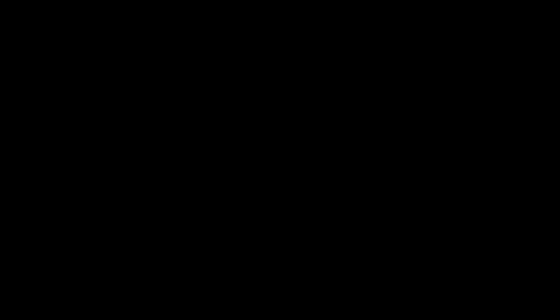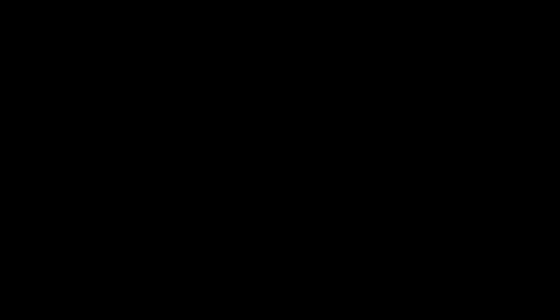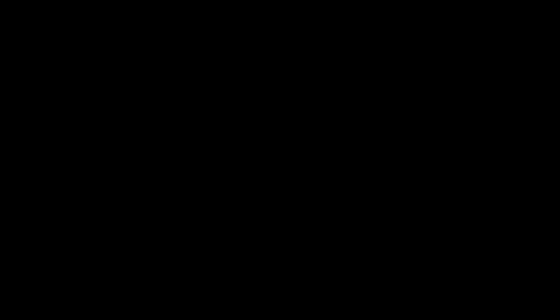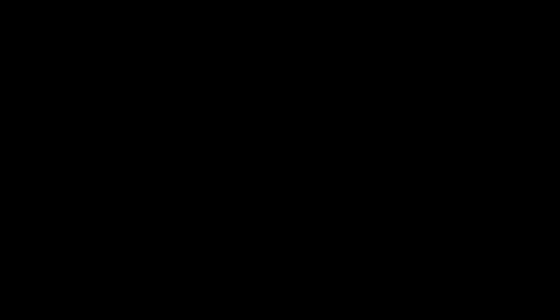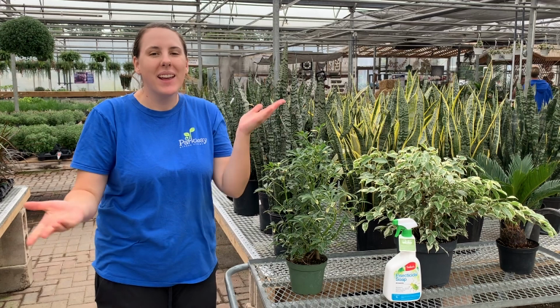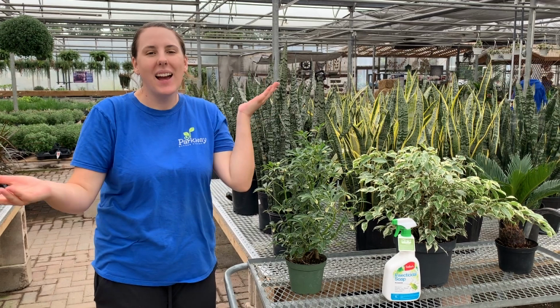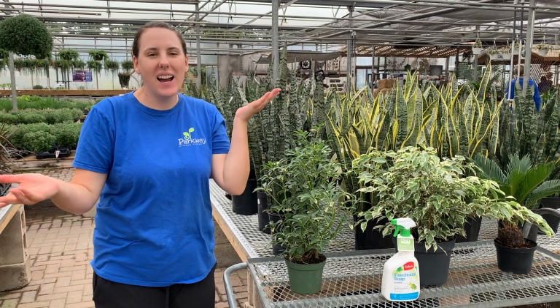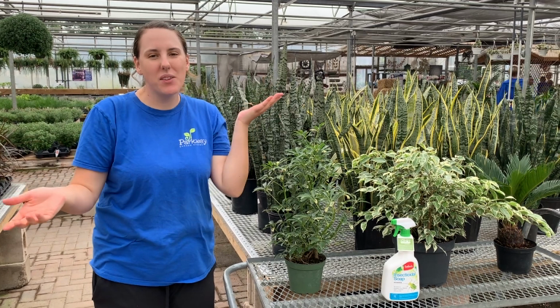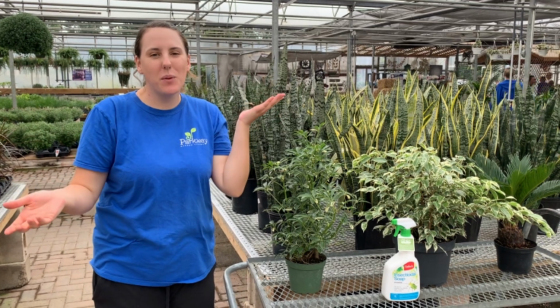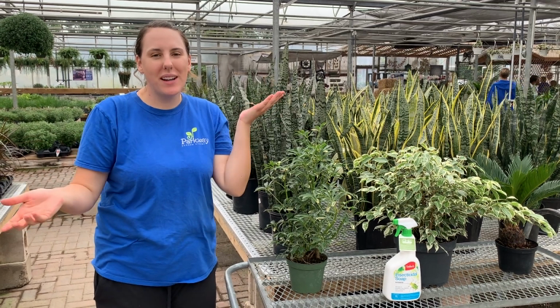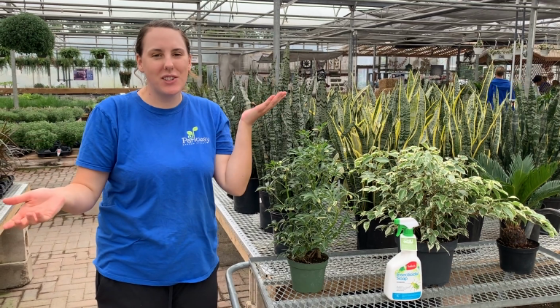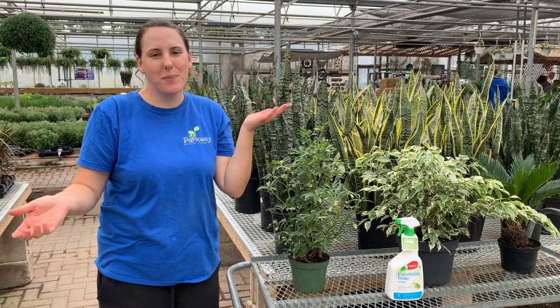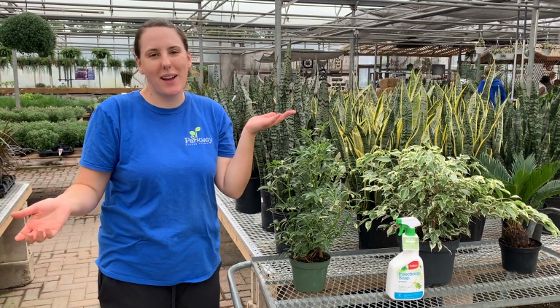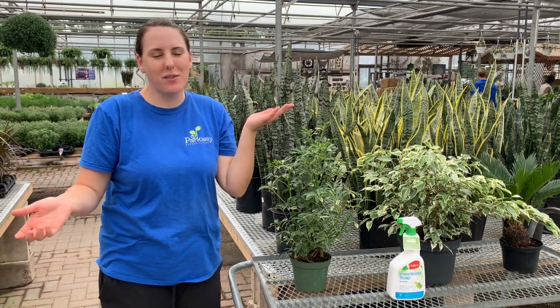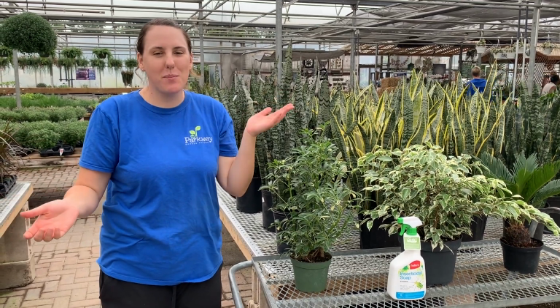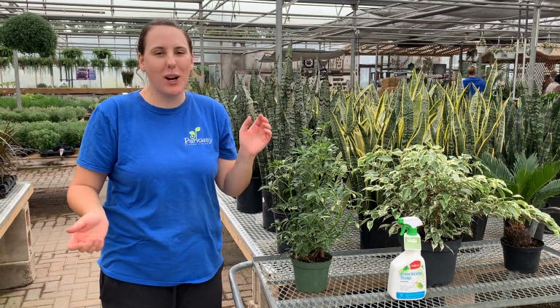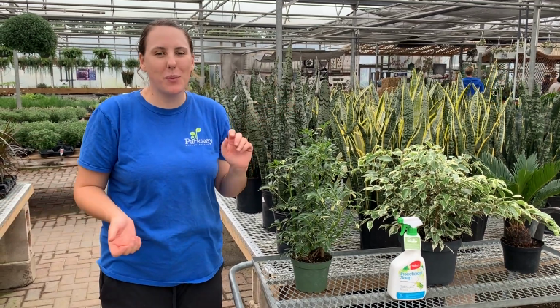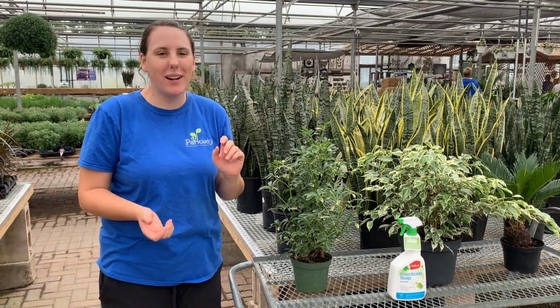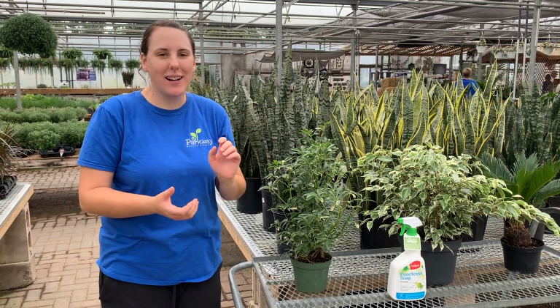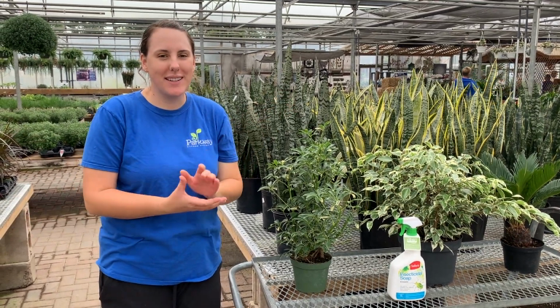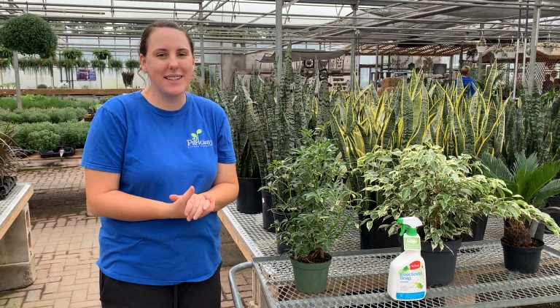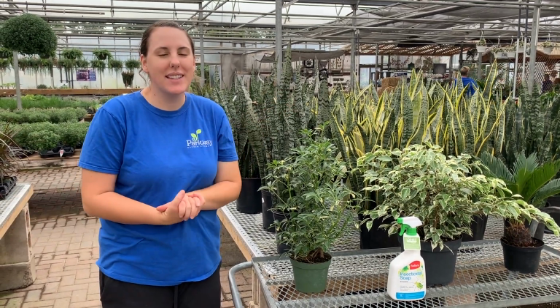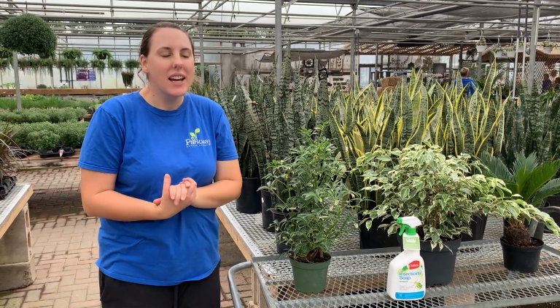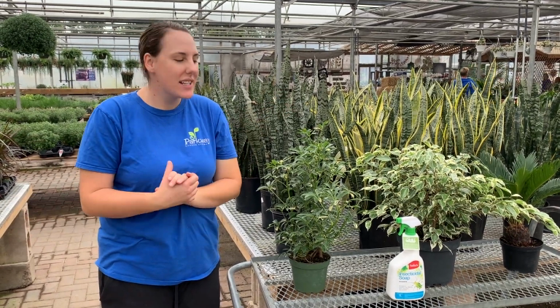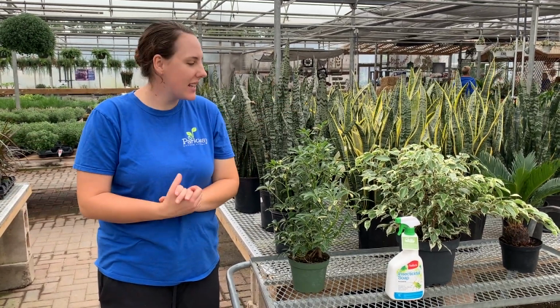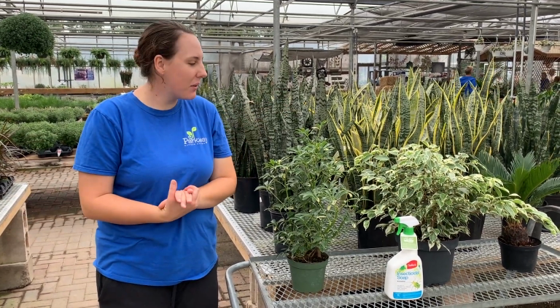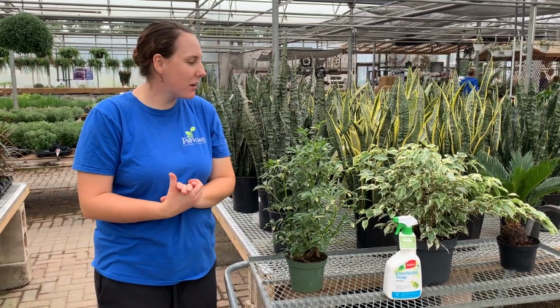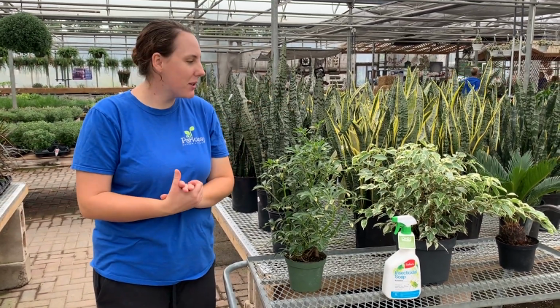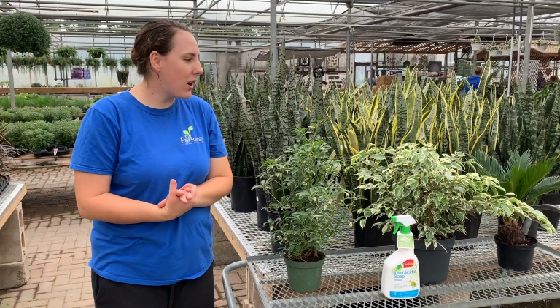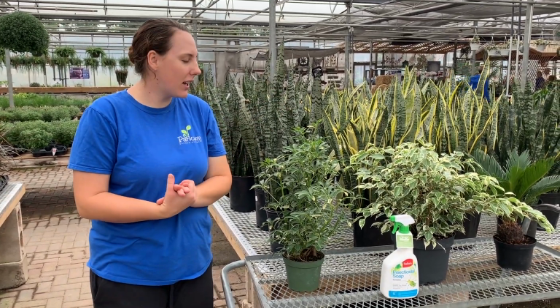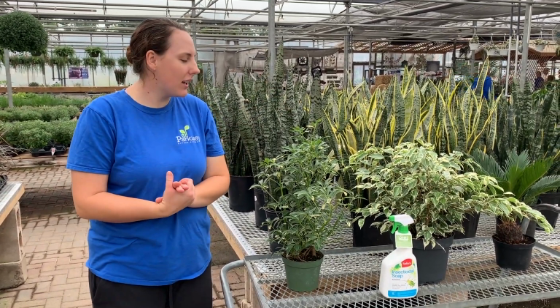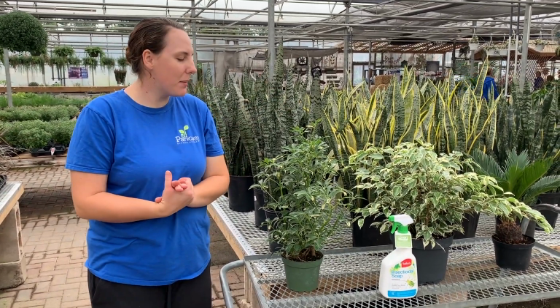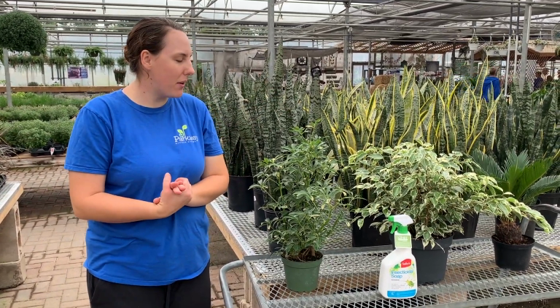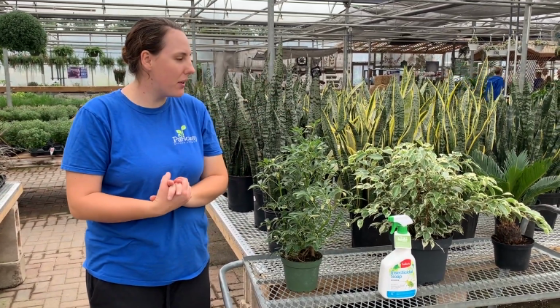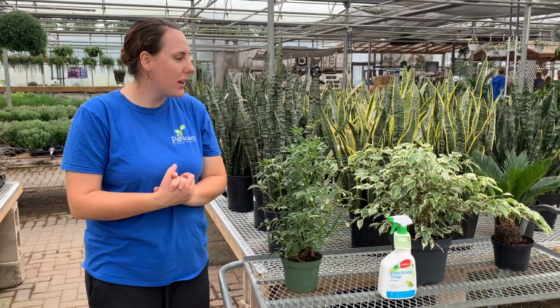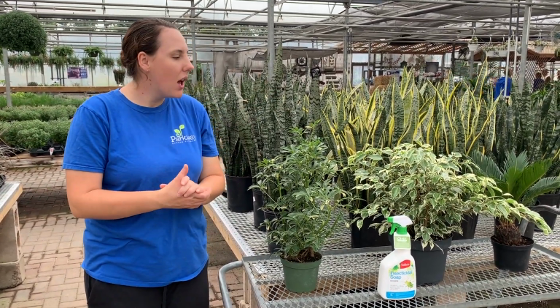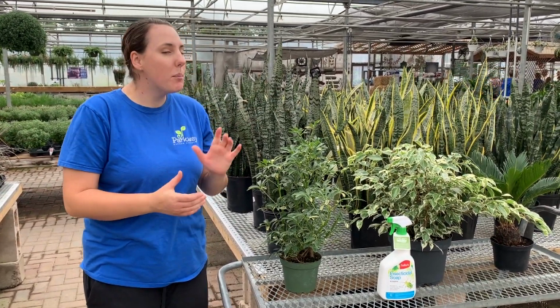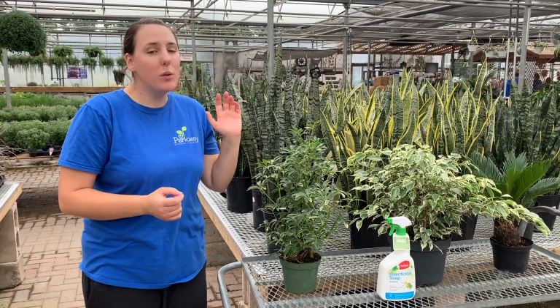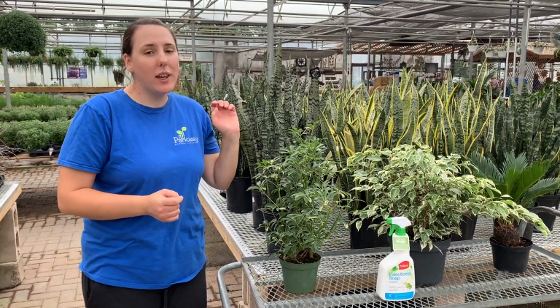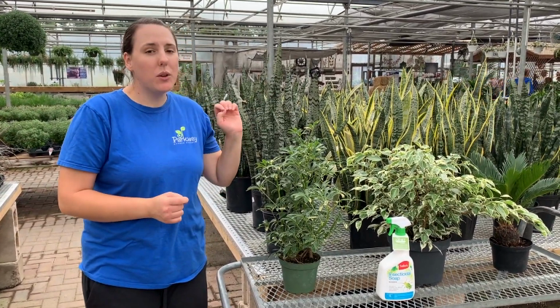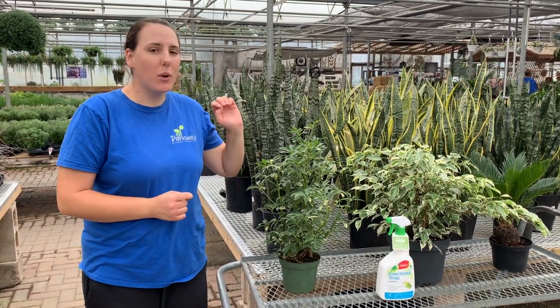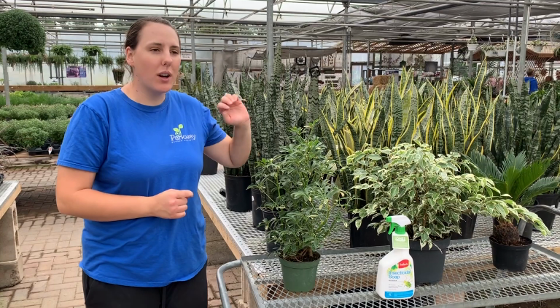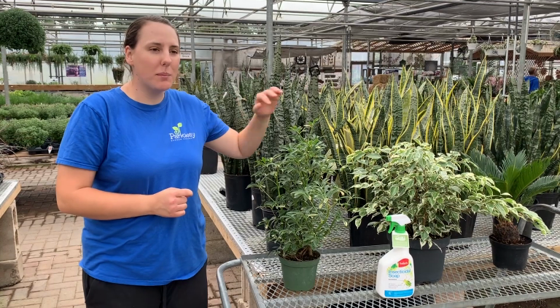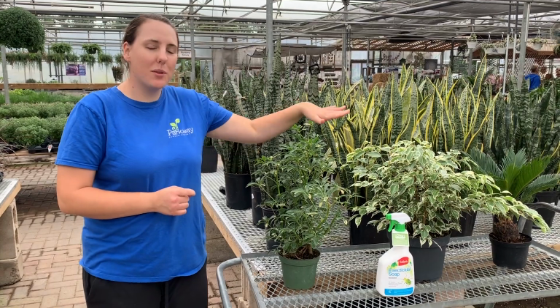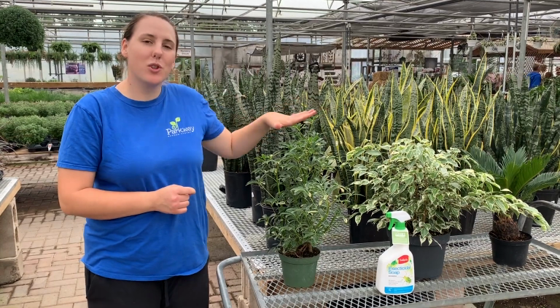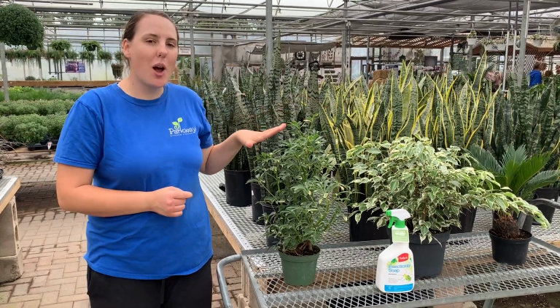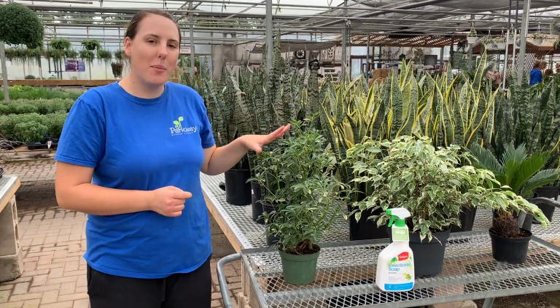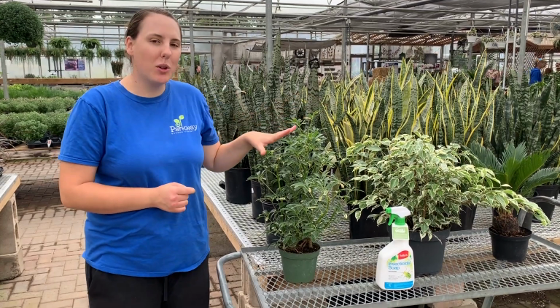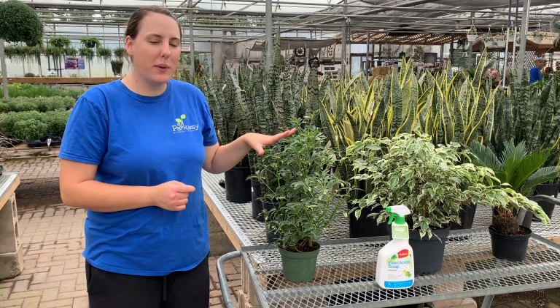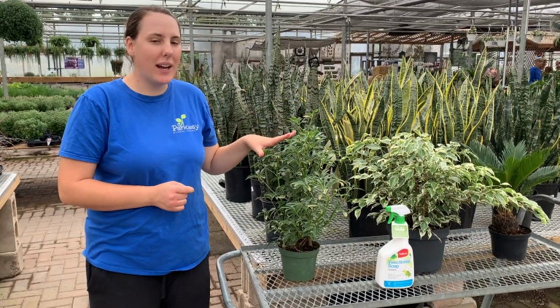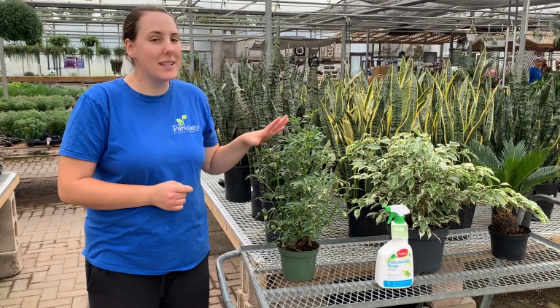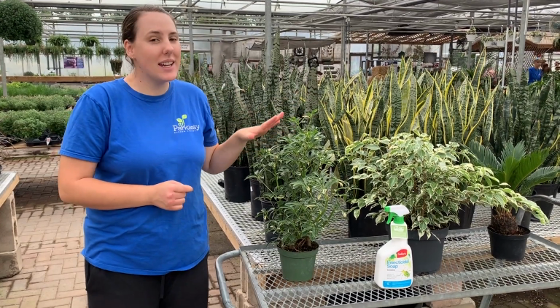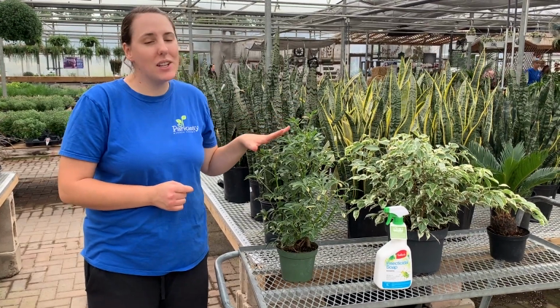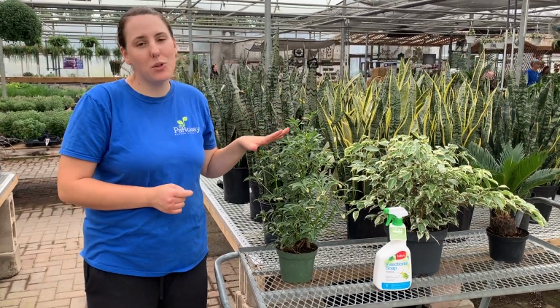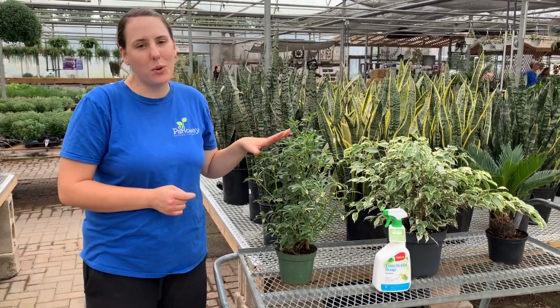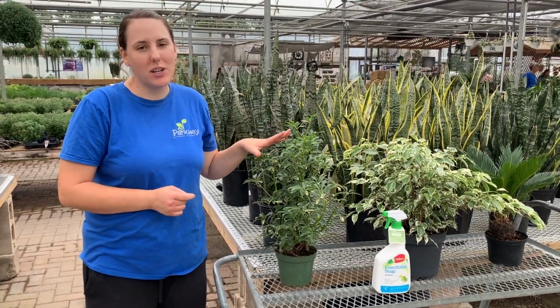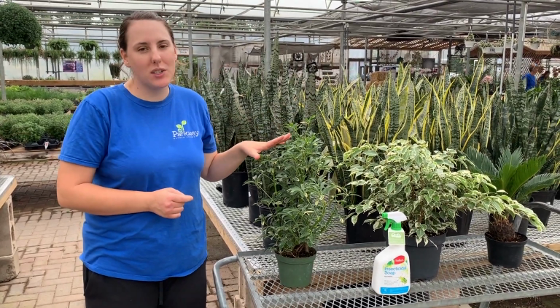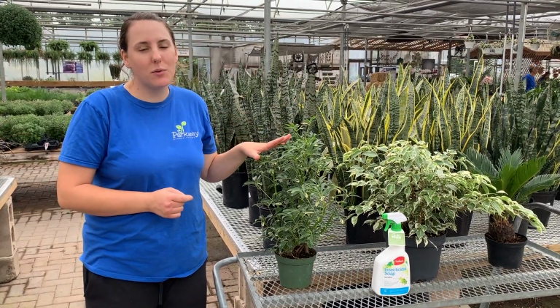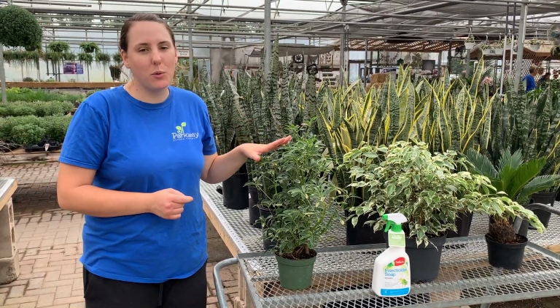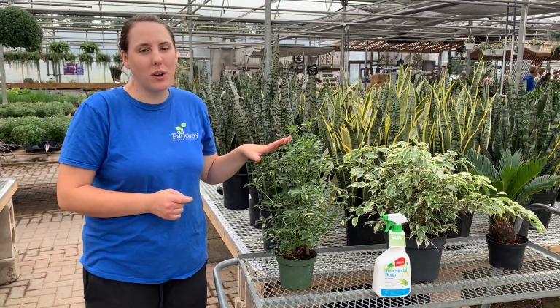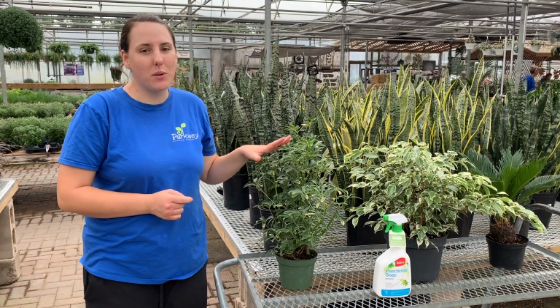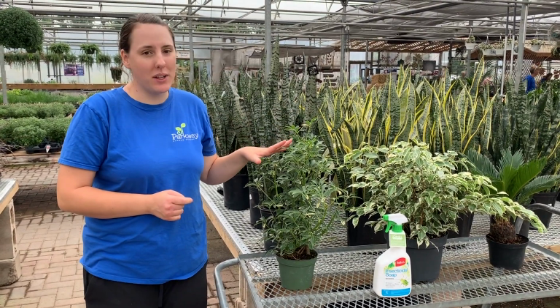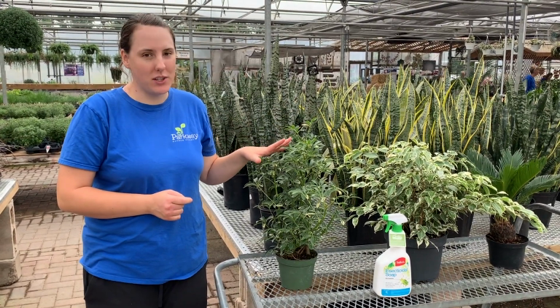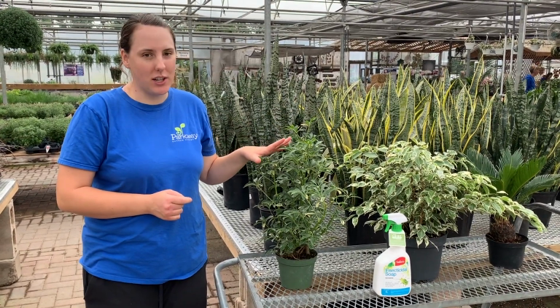Hi everyone, it's Rebecca from Parkway Gardens. Today we're going to be talking about moving your beautiful tropical plants indoors for the winter.